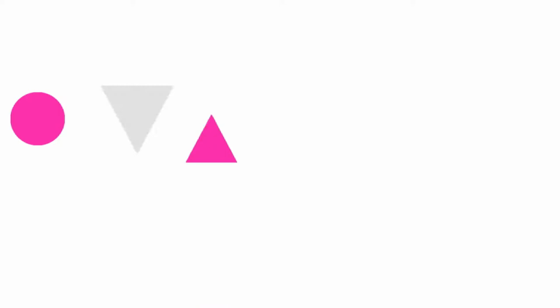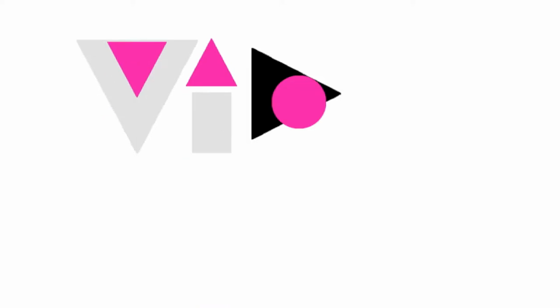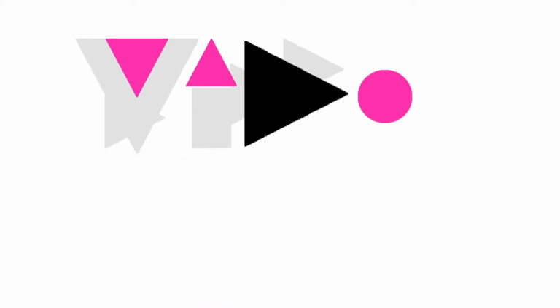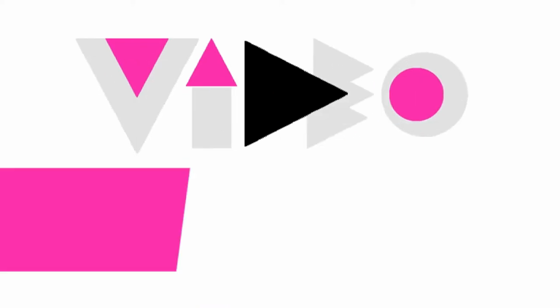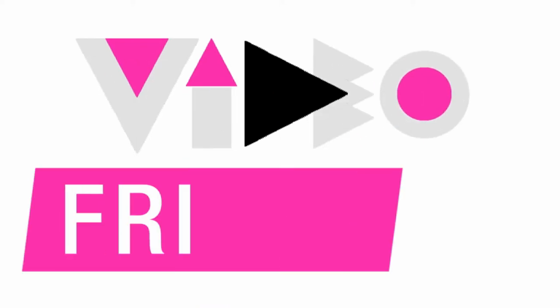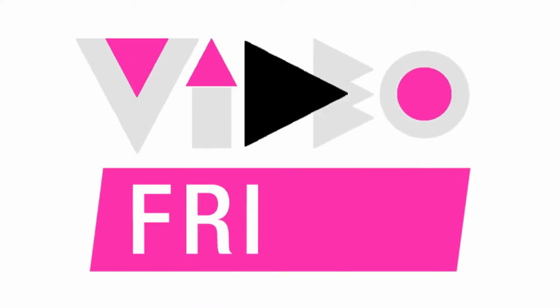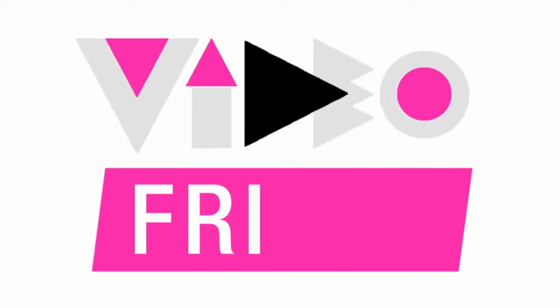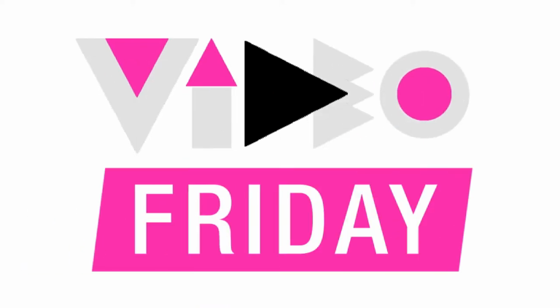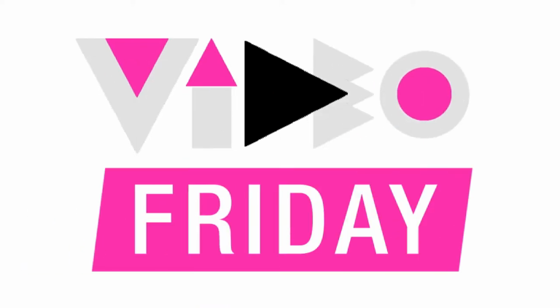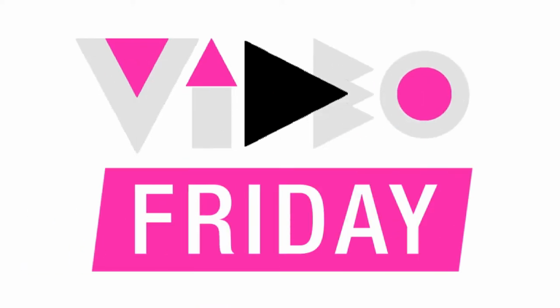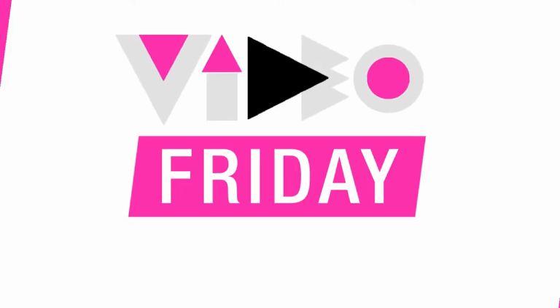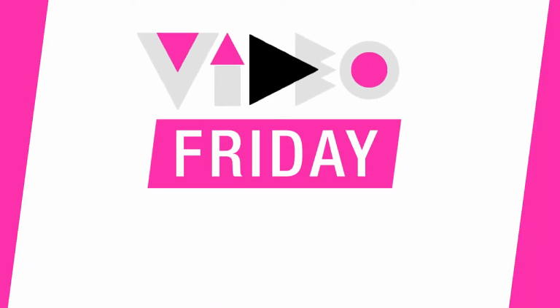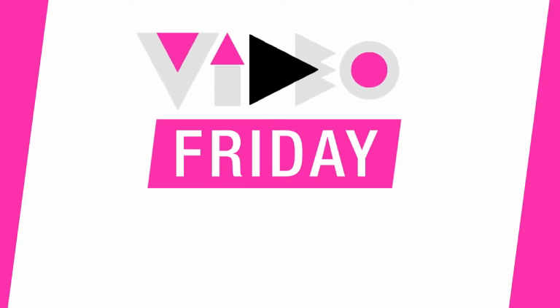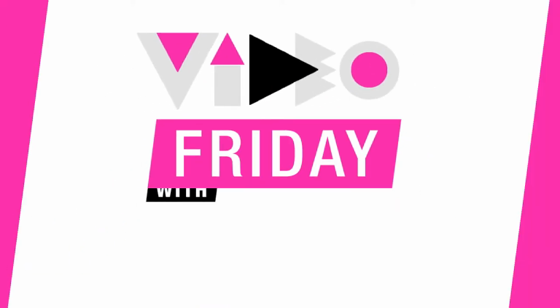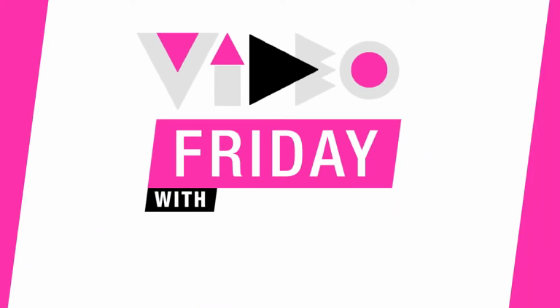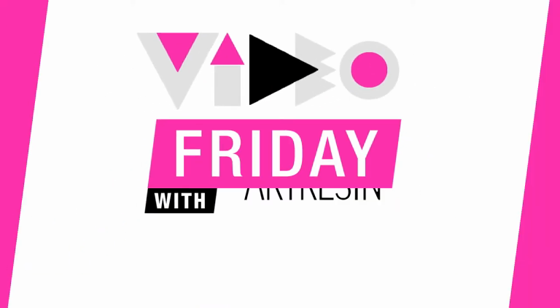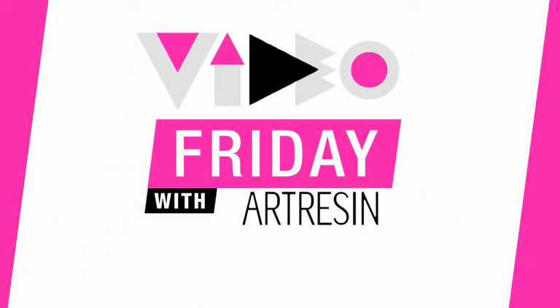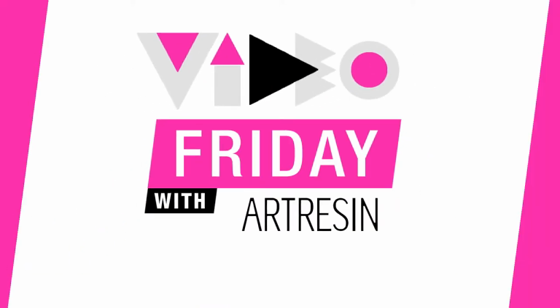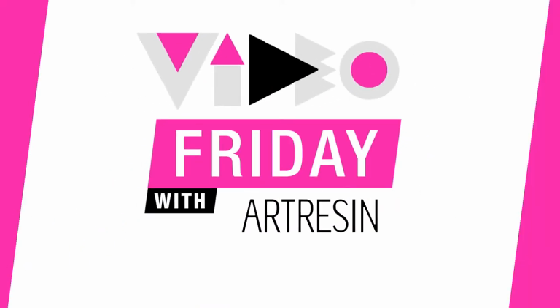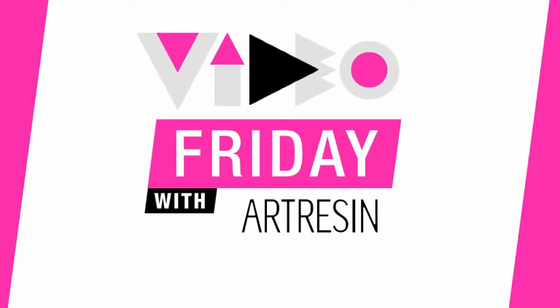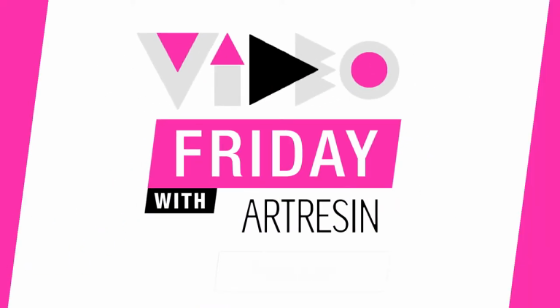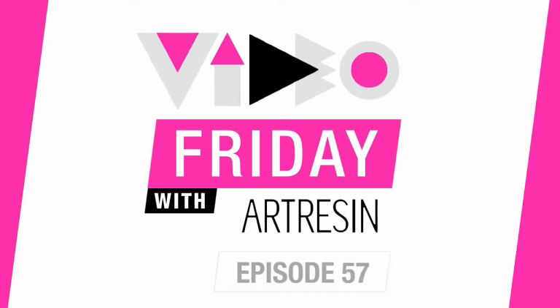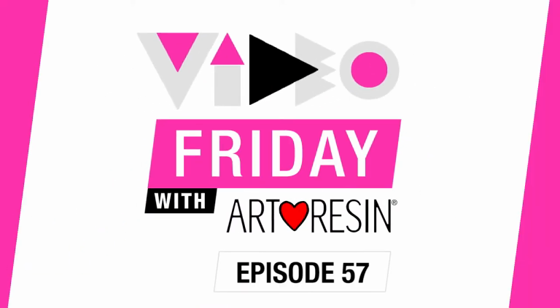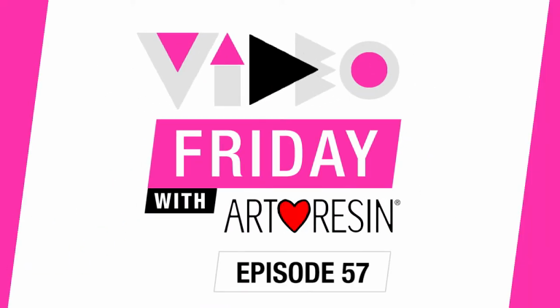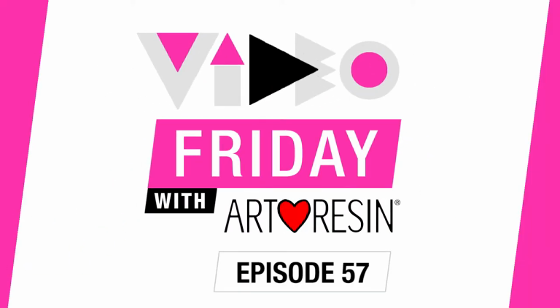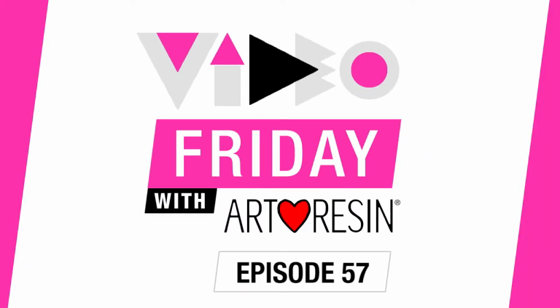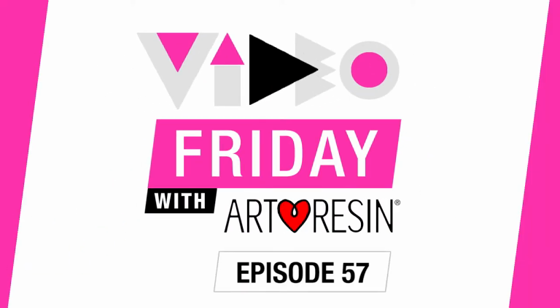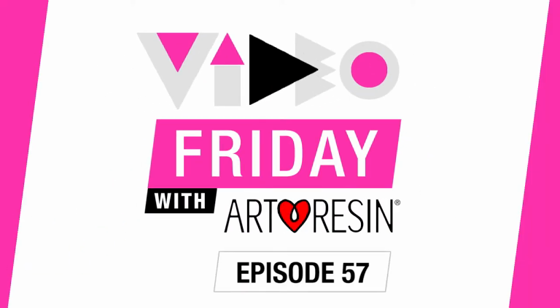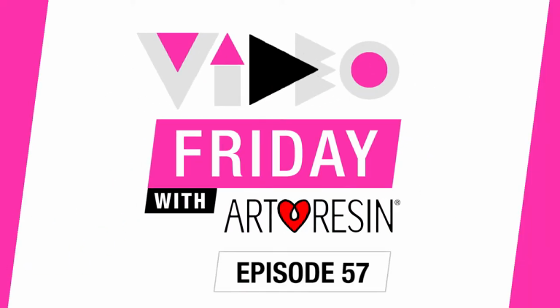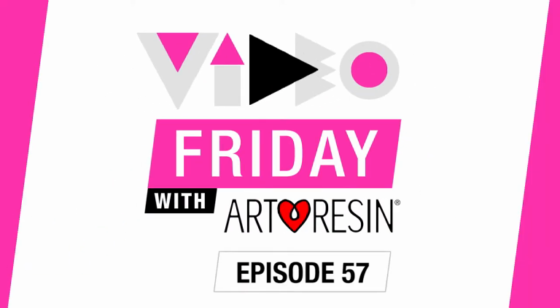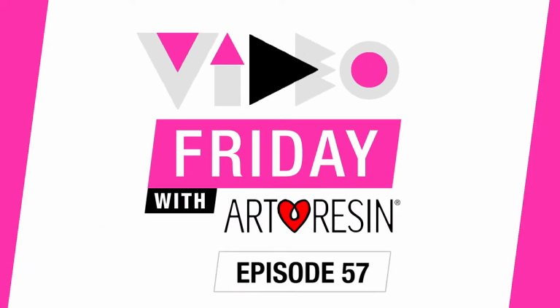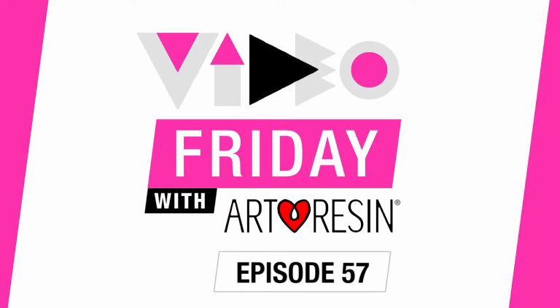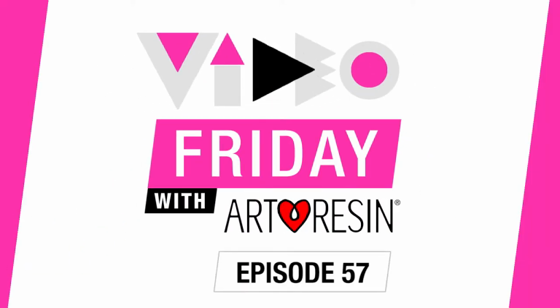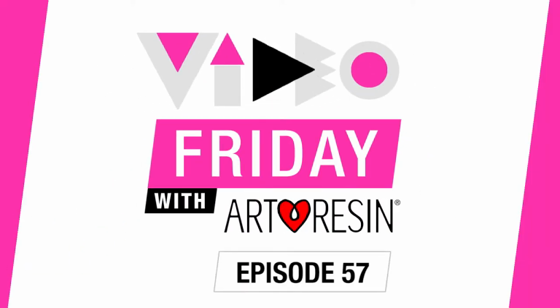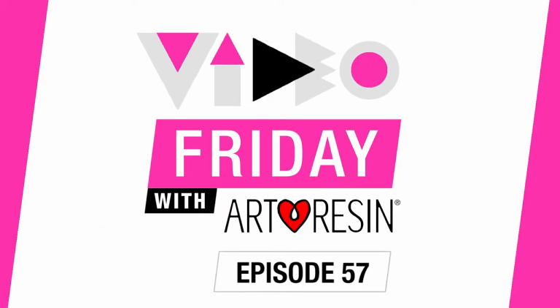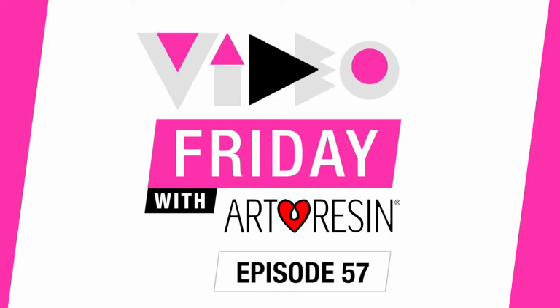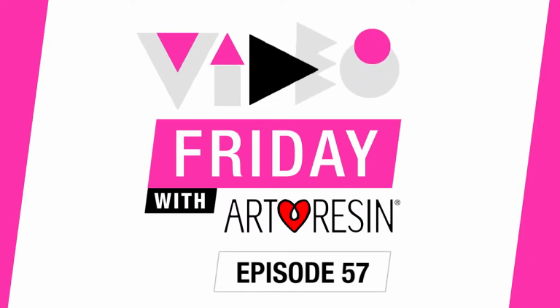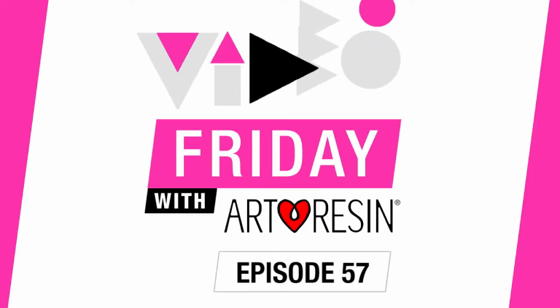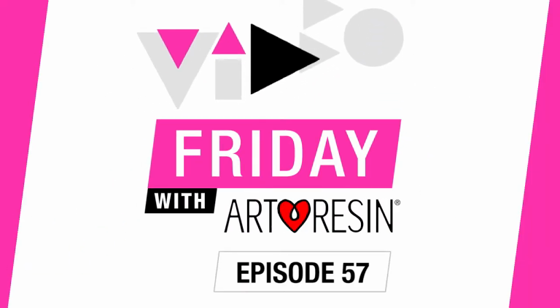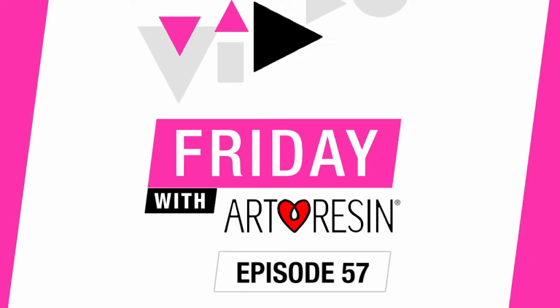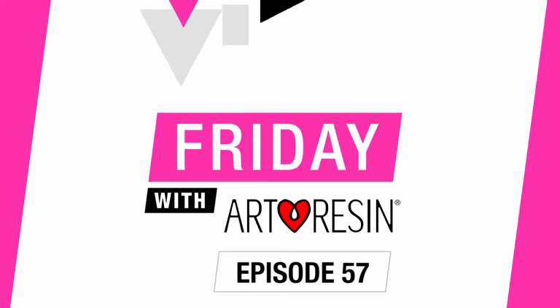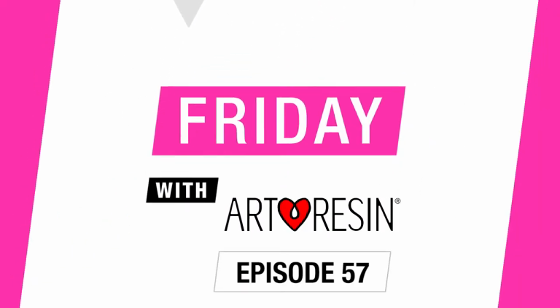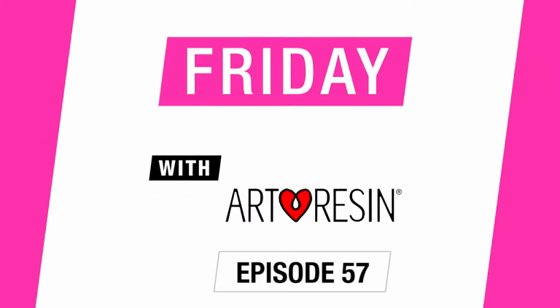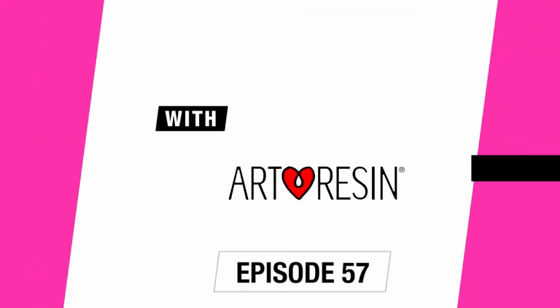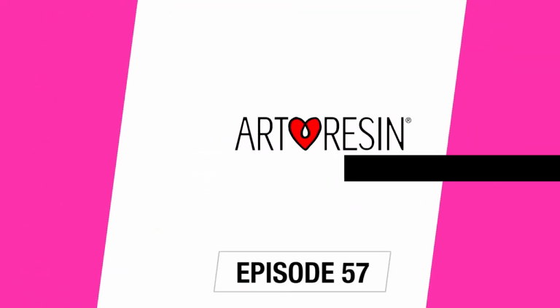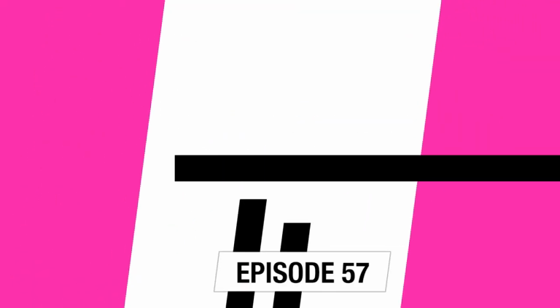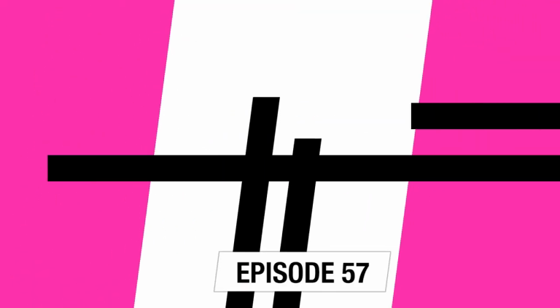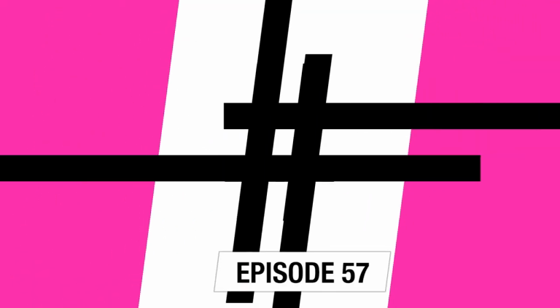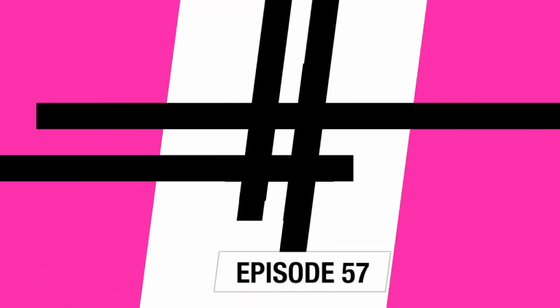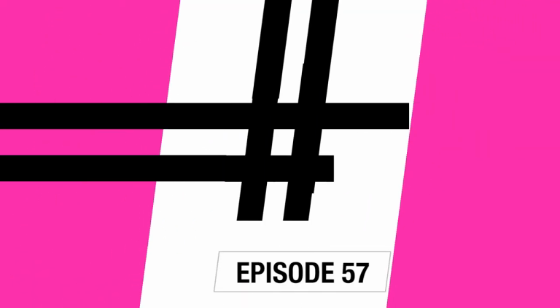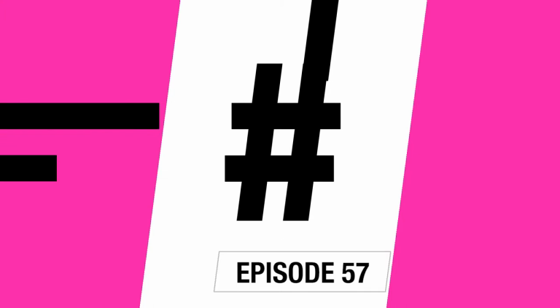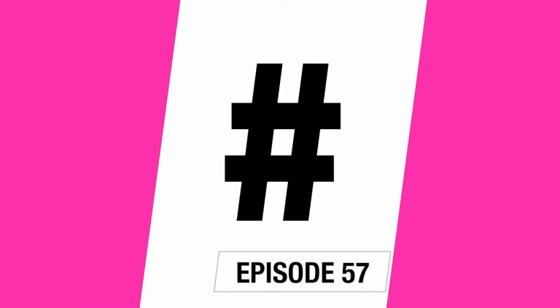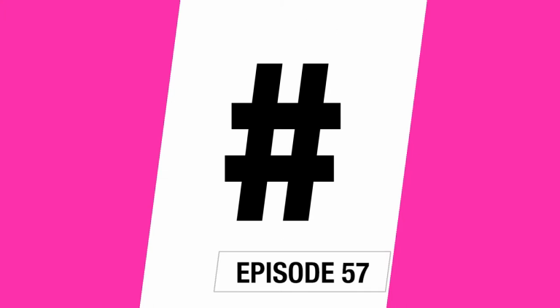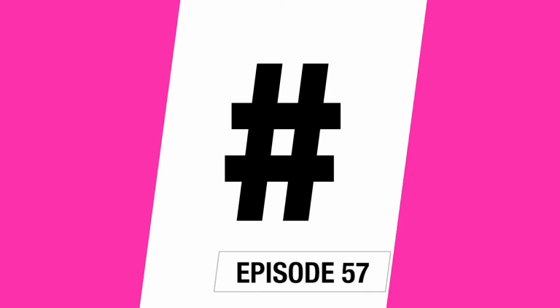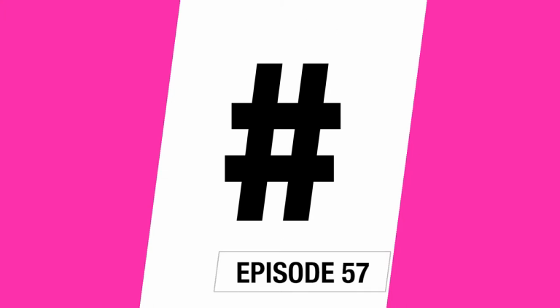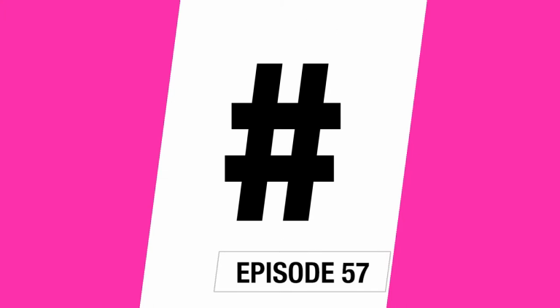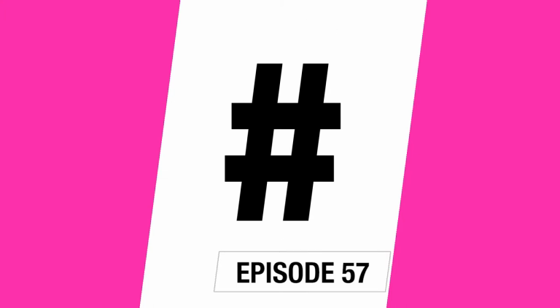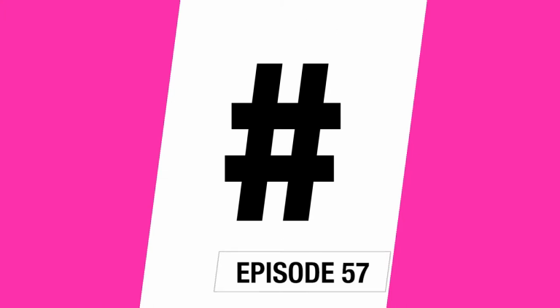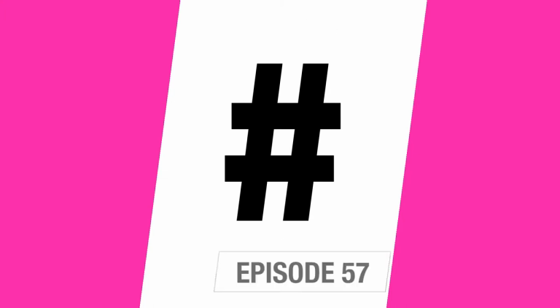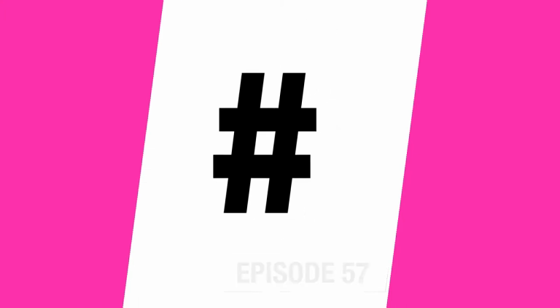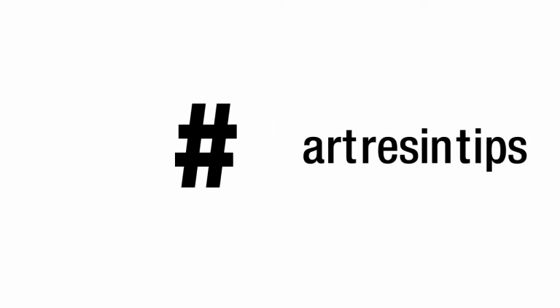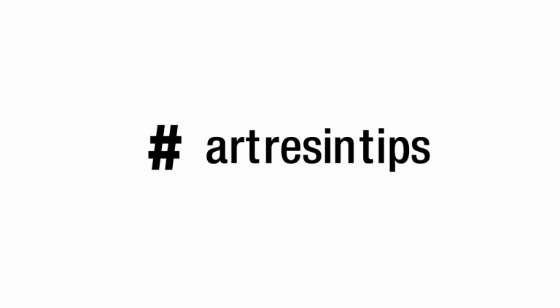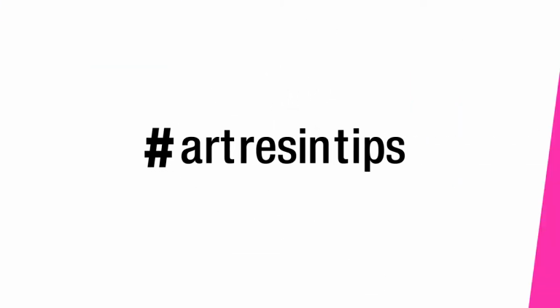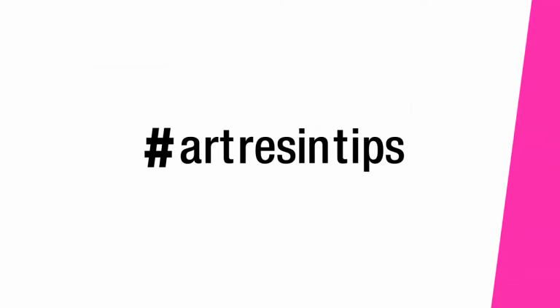Video Friday with Art Resin. Why don't we use that hashtag together, everyone? Hashtag ArtResin.